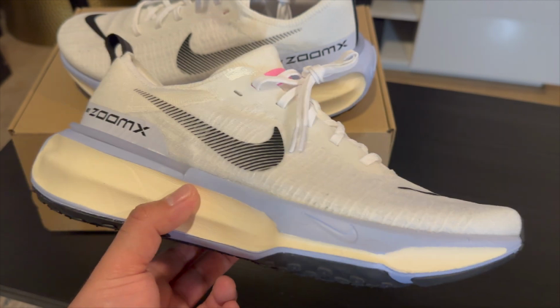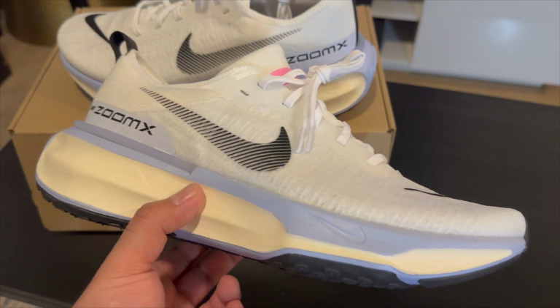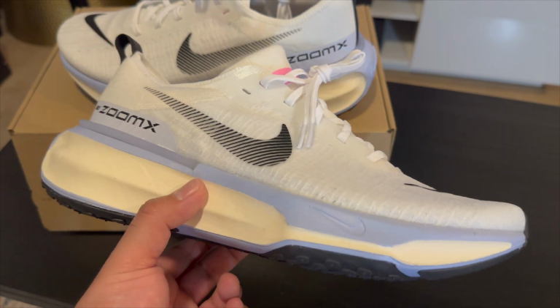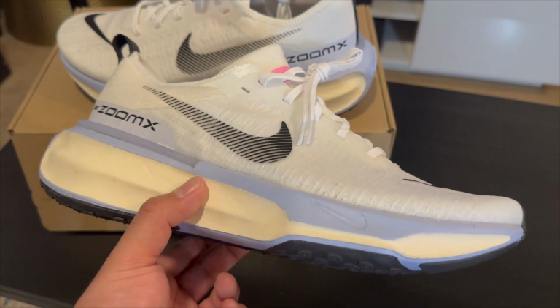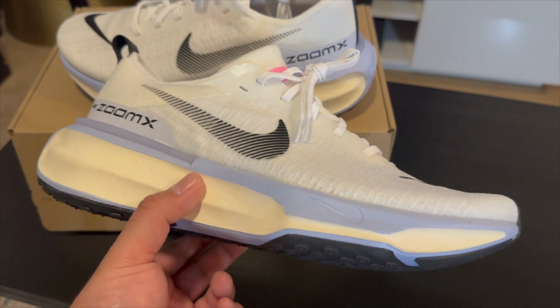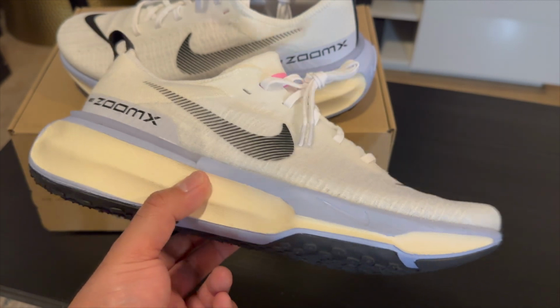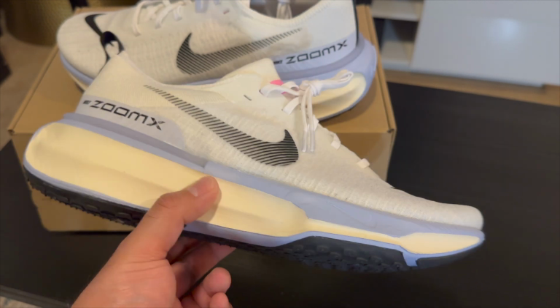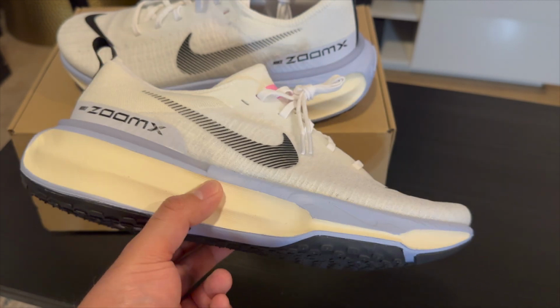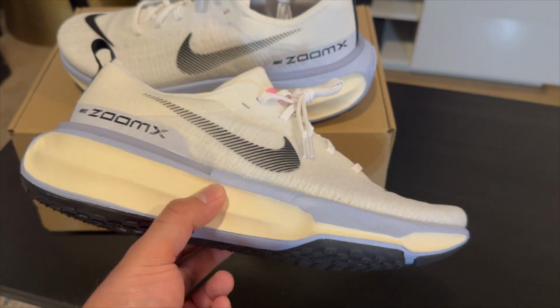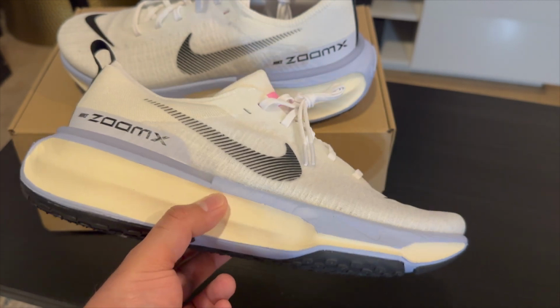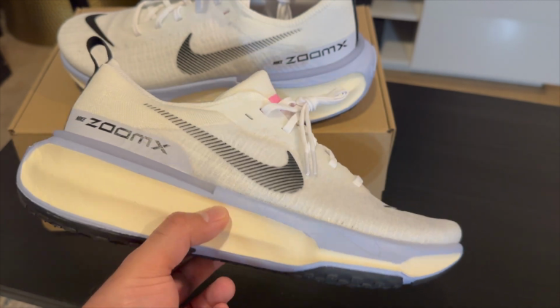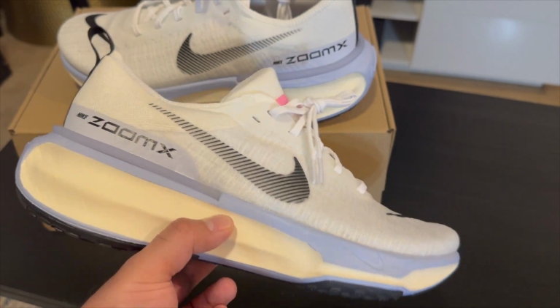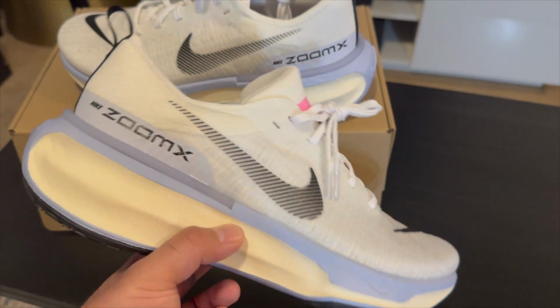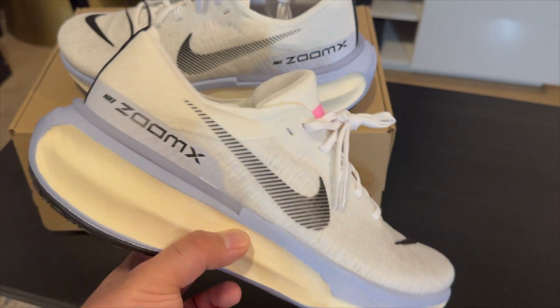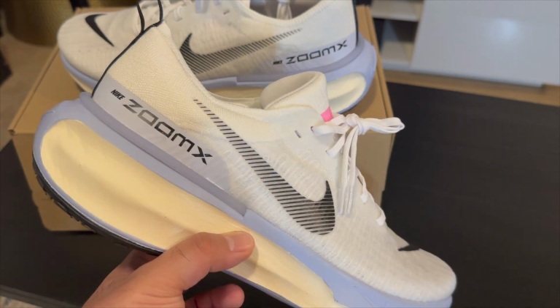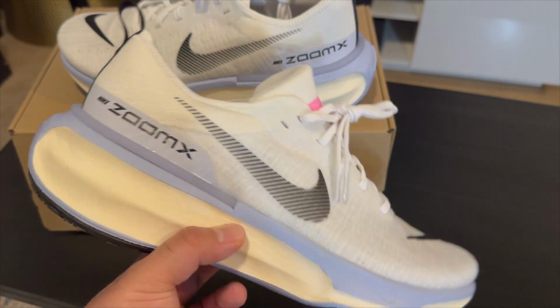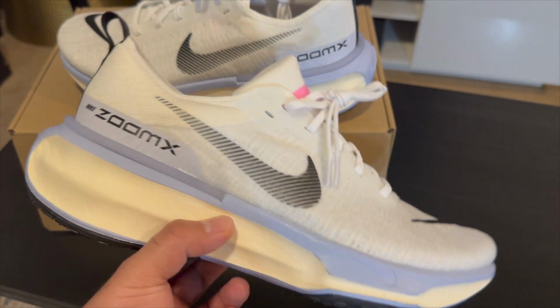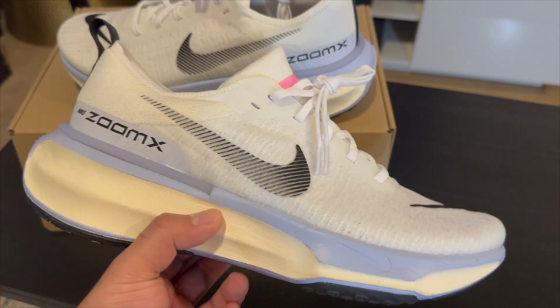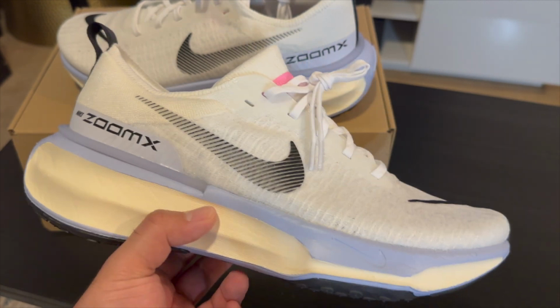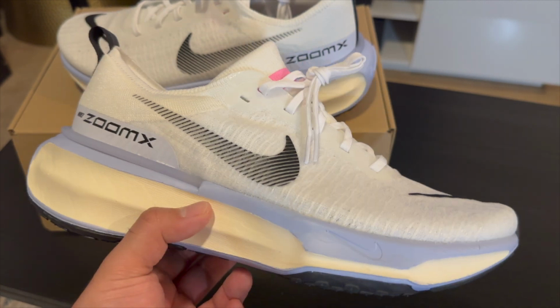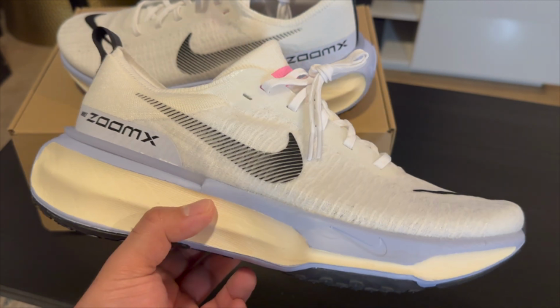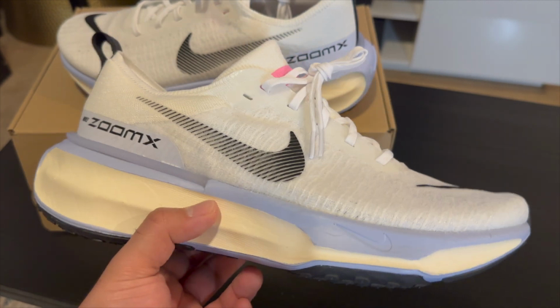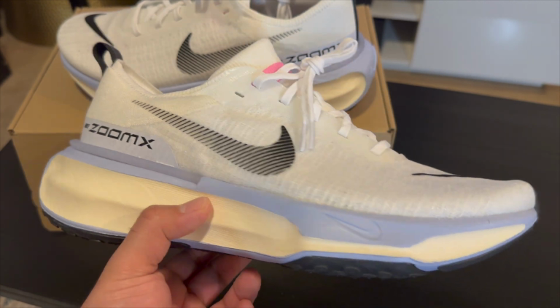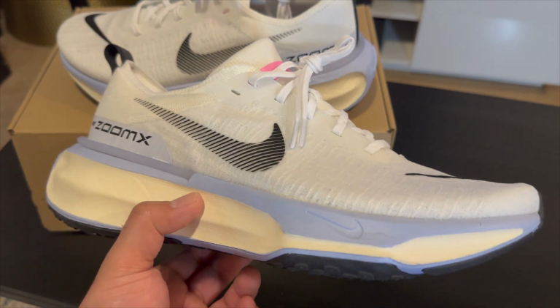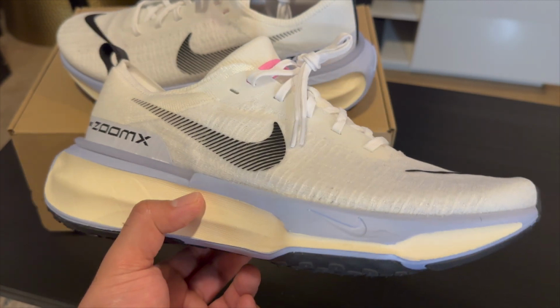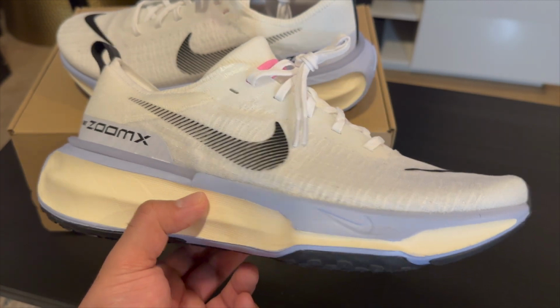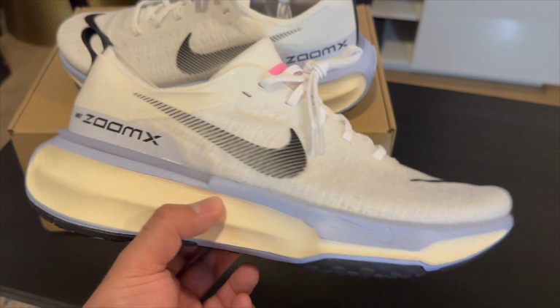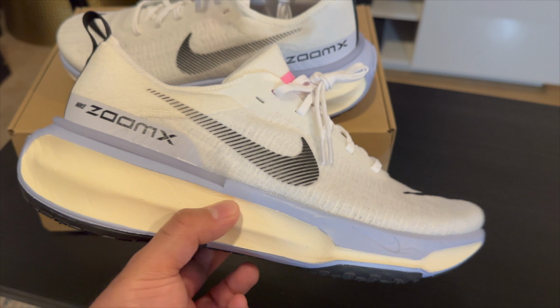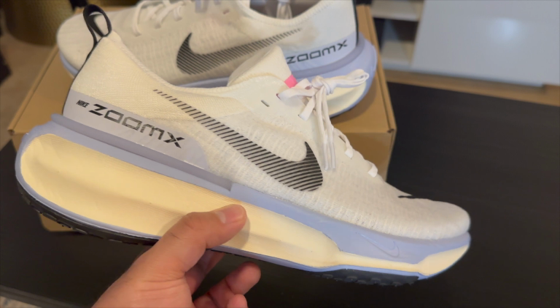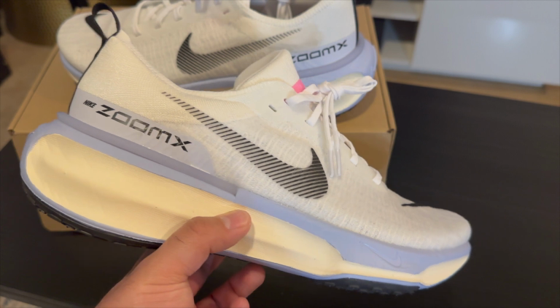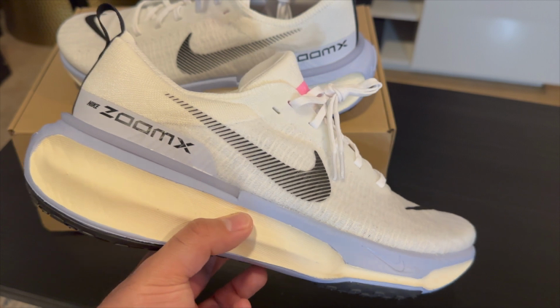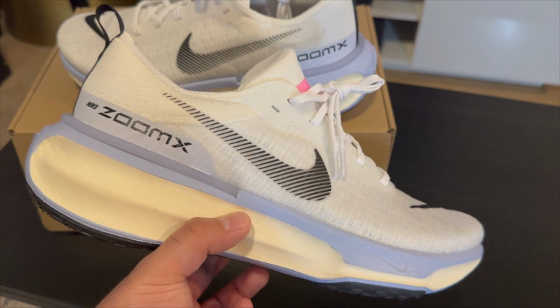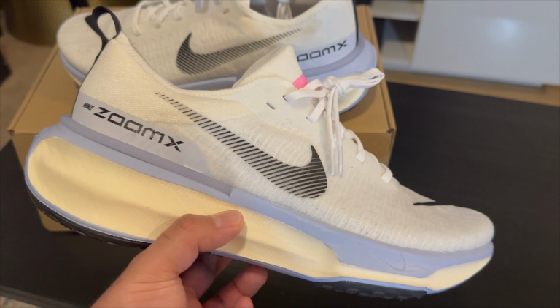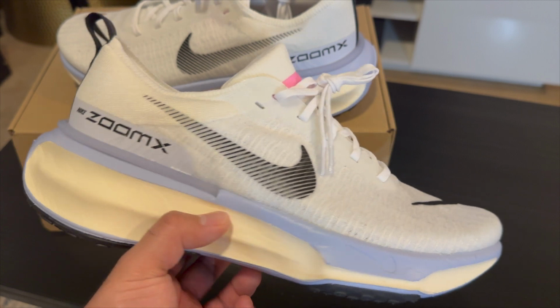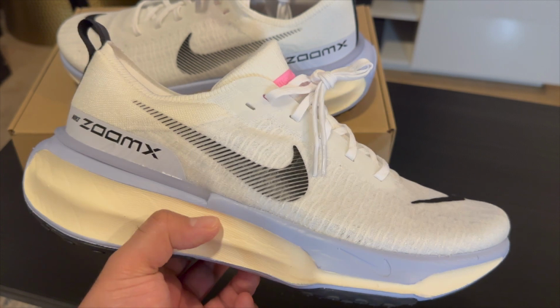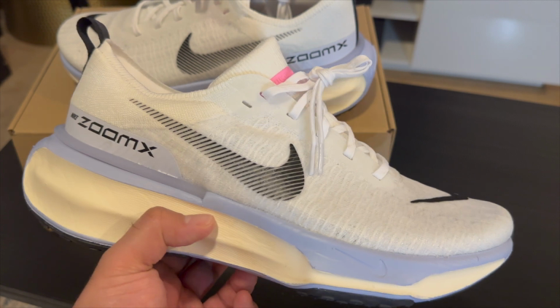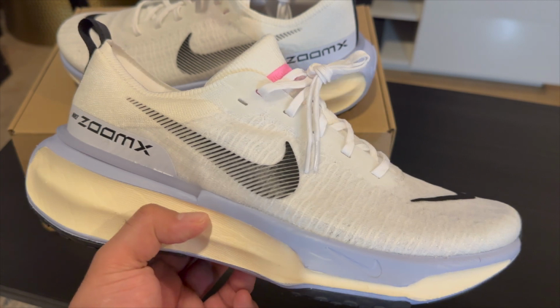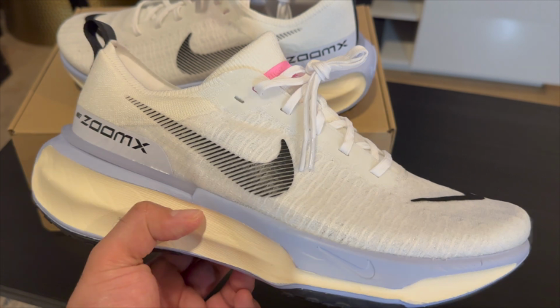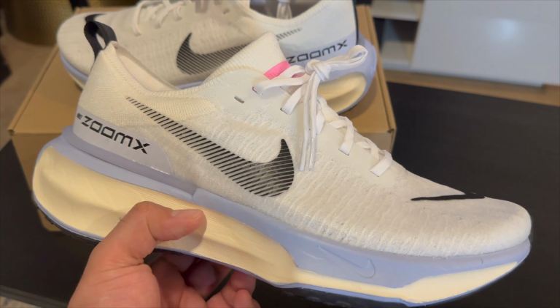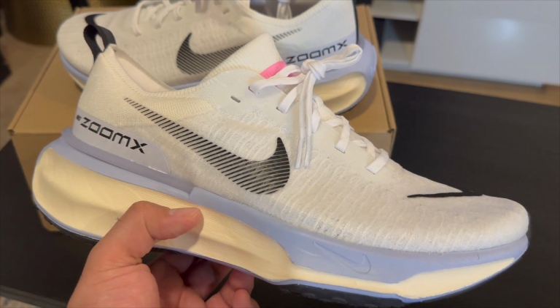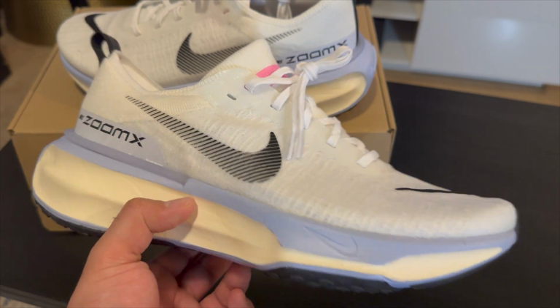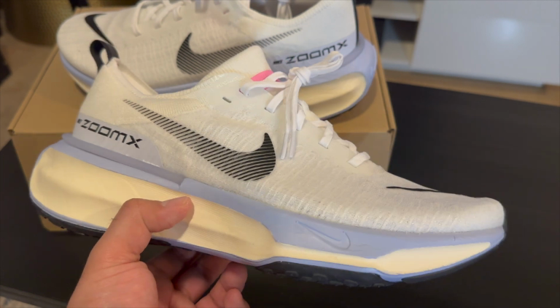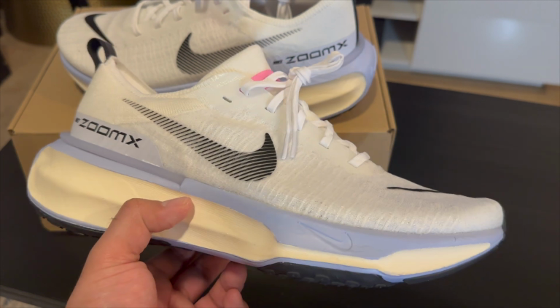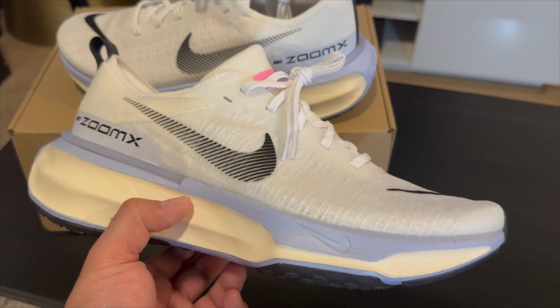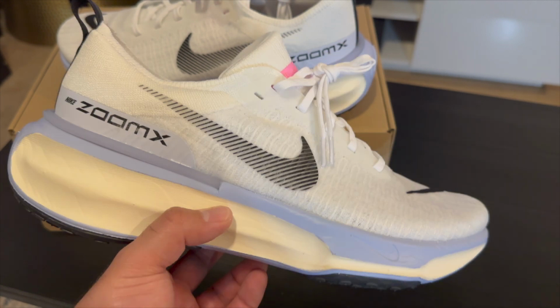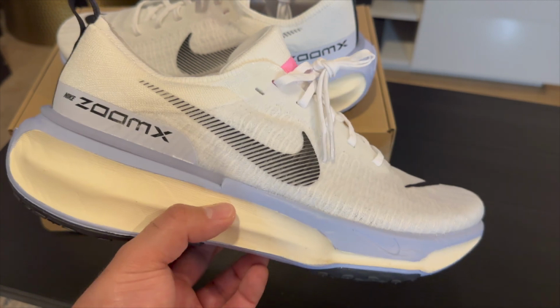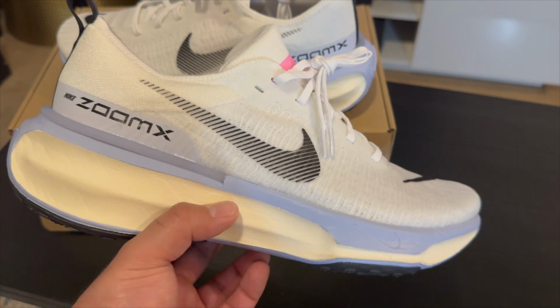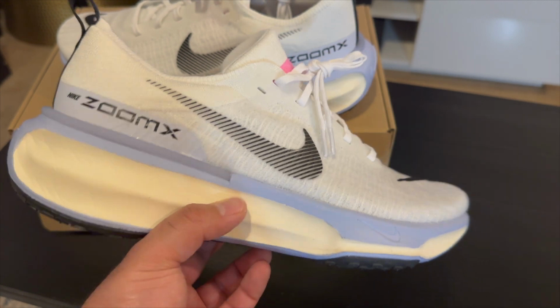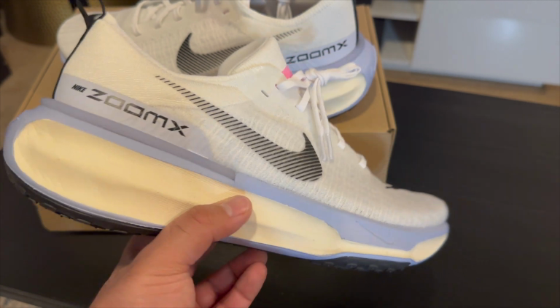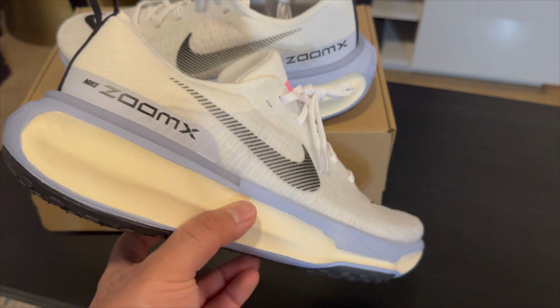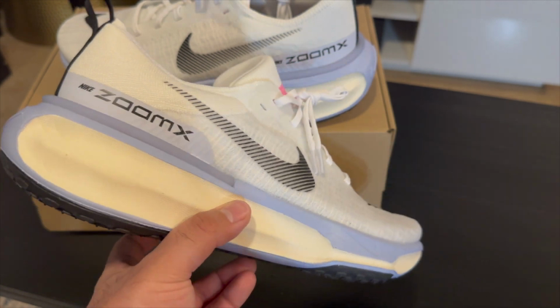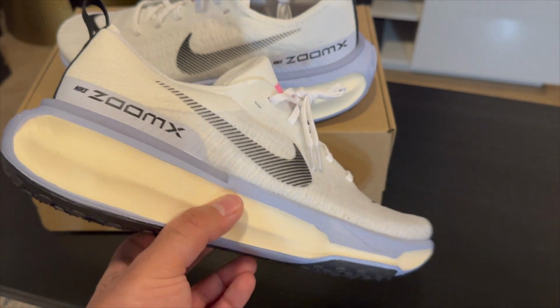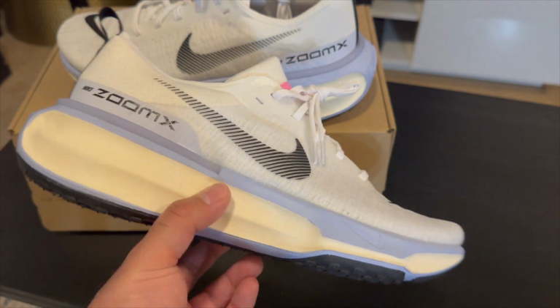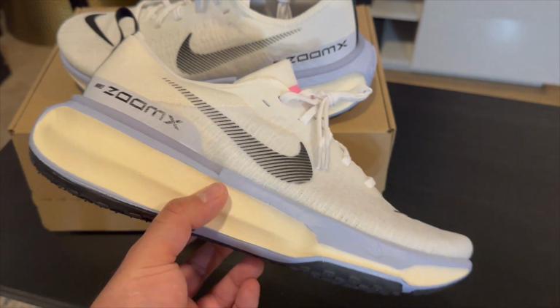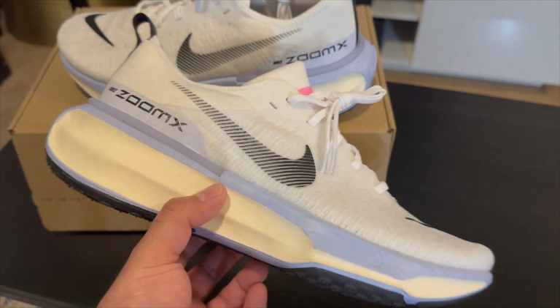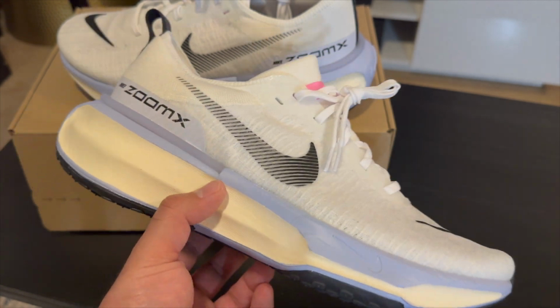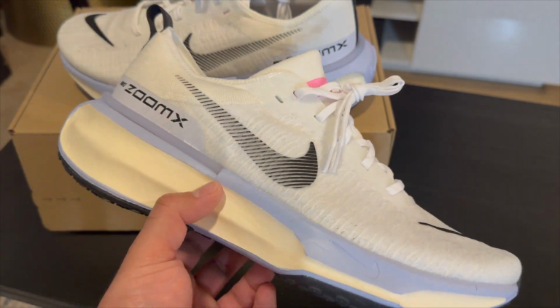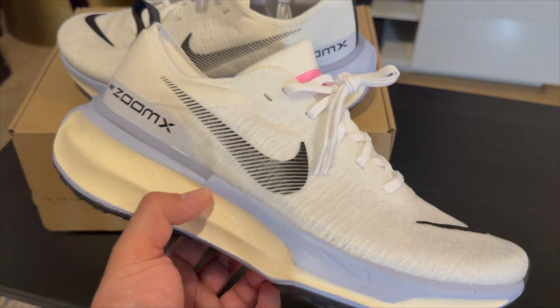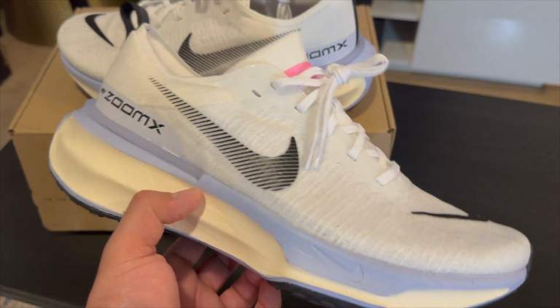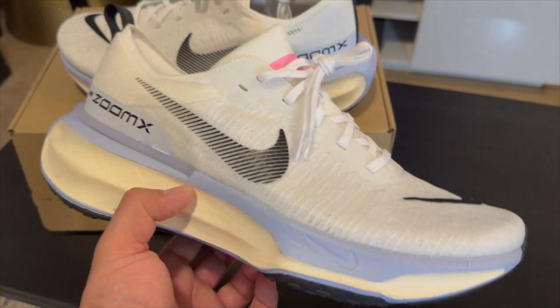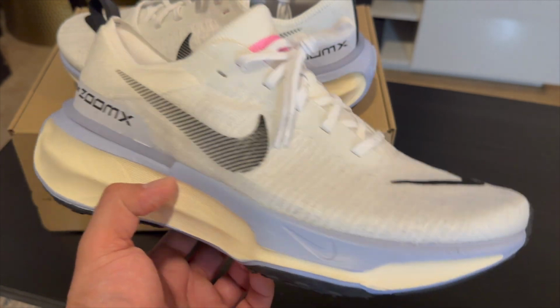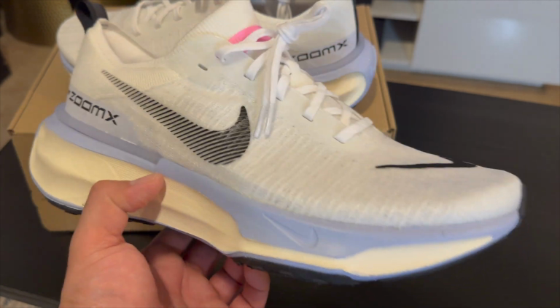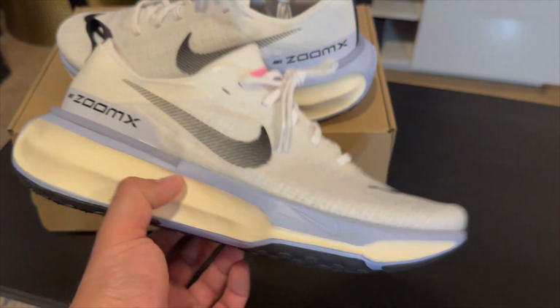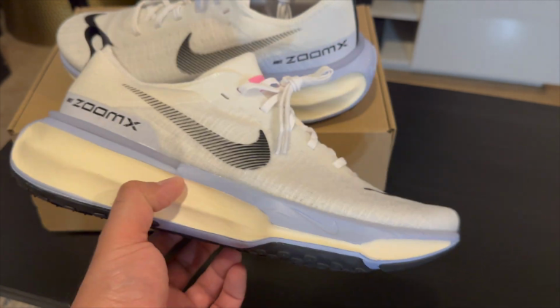That's going to be it for this one — just wanted to give you guys a quick look at the new Nike ZoomX Invincible Run 3. Don't forget to hit that like, comment, and subscribe button, and I'll catch y'all next time.